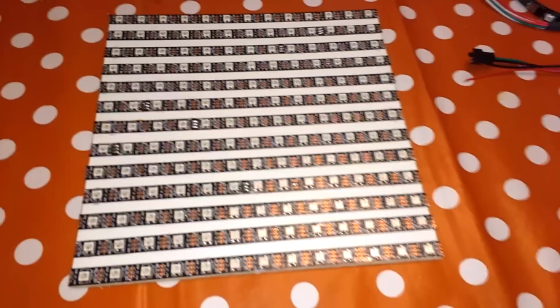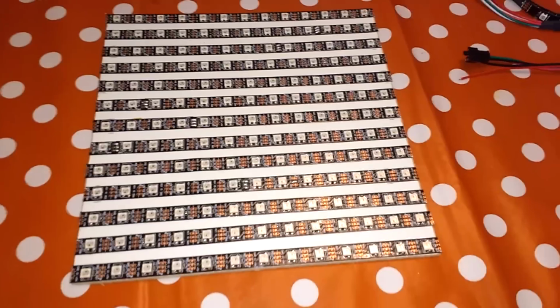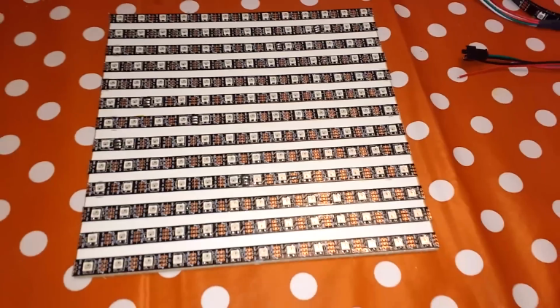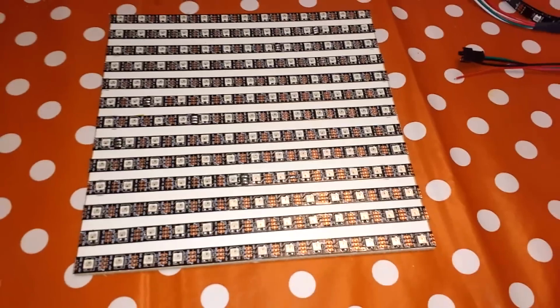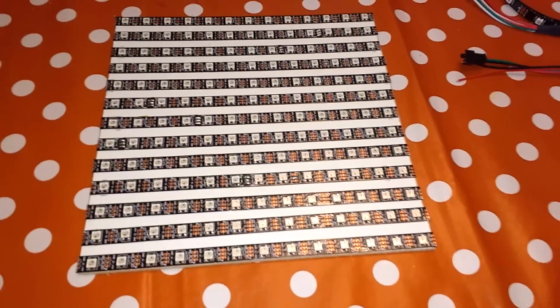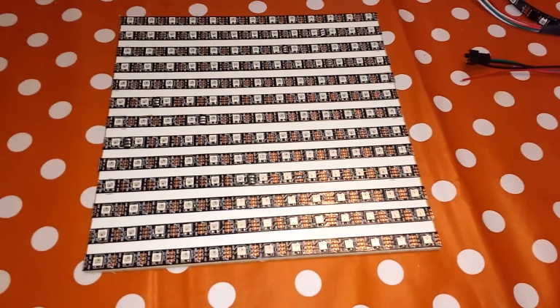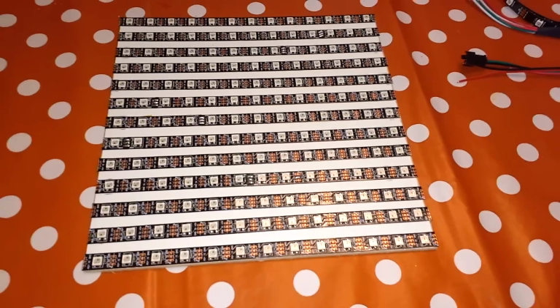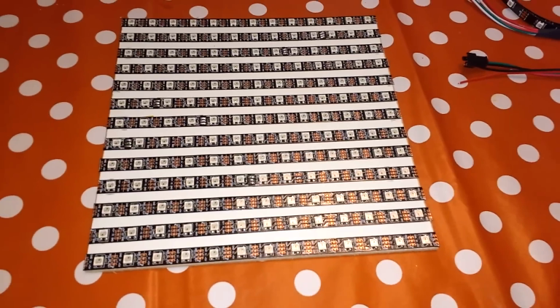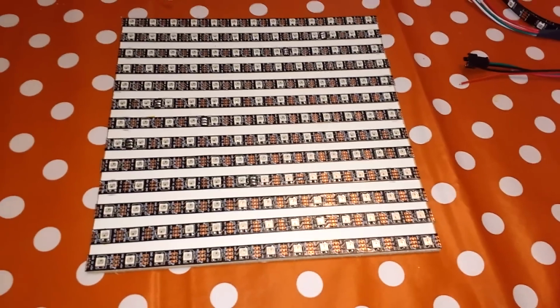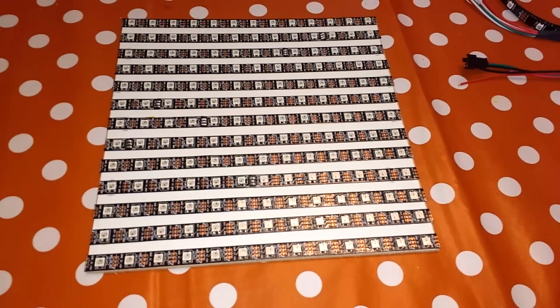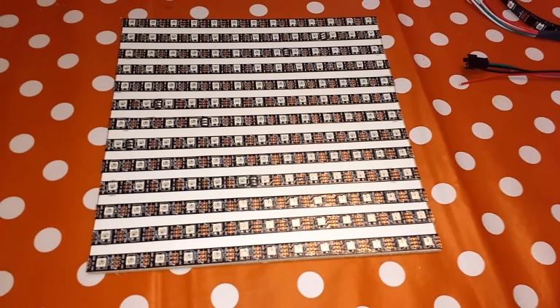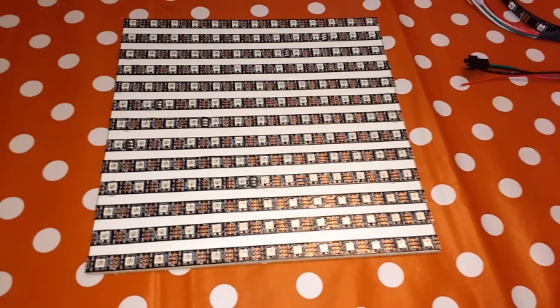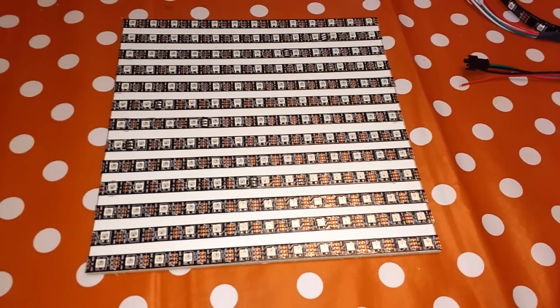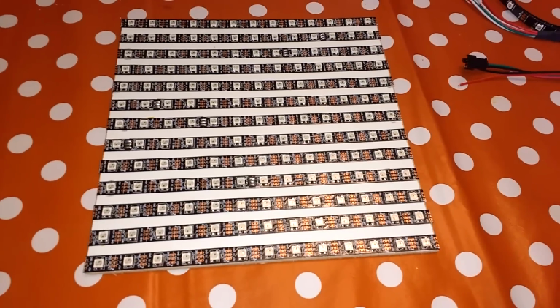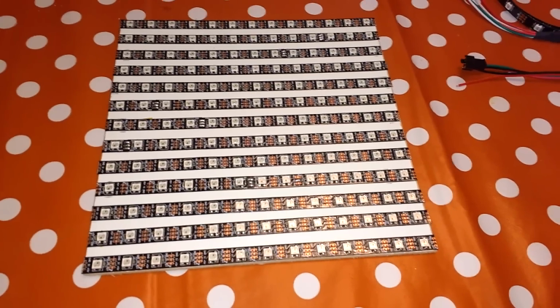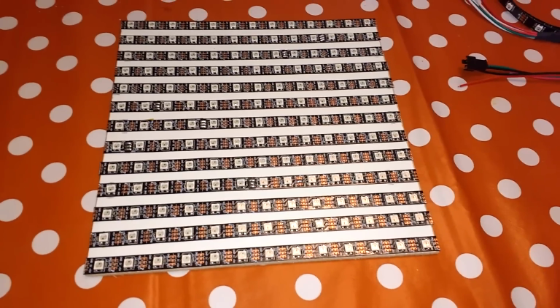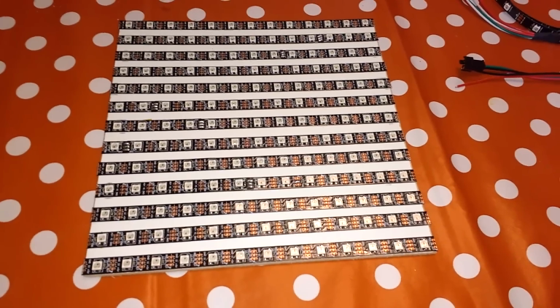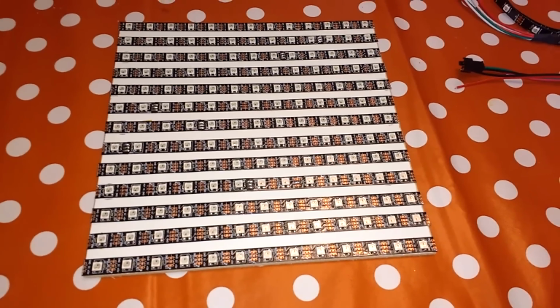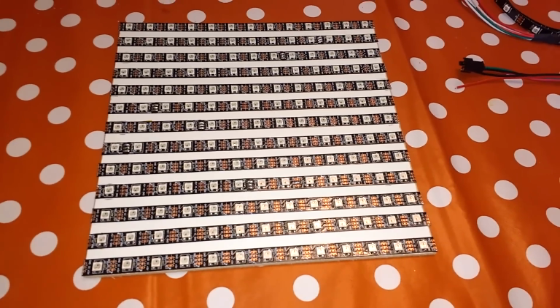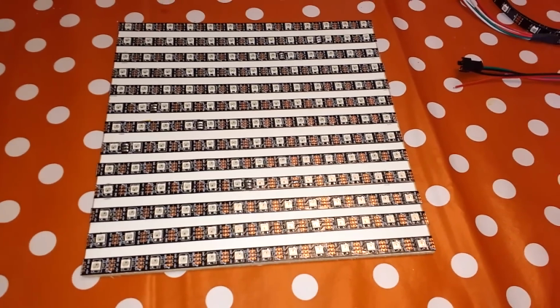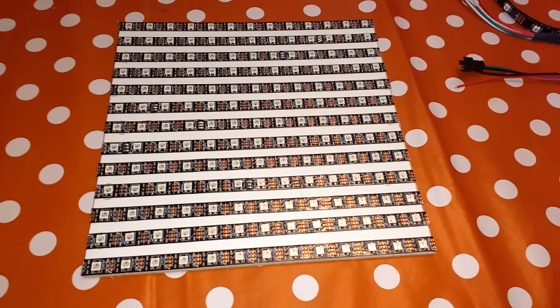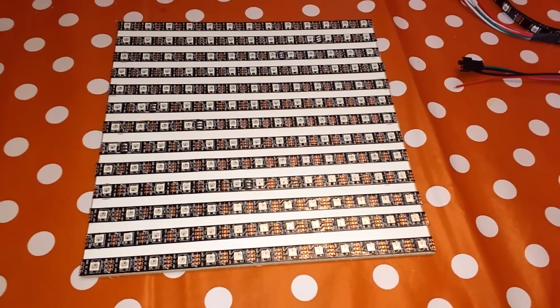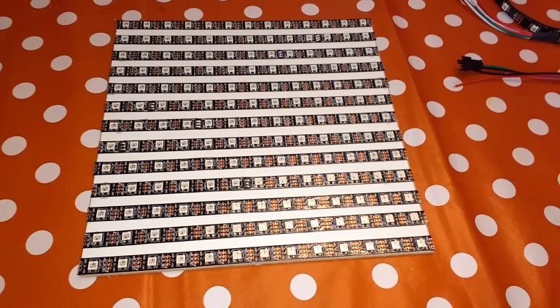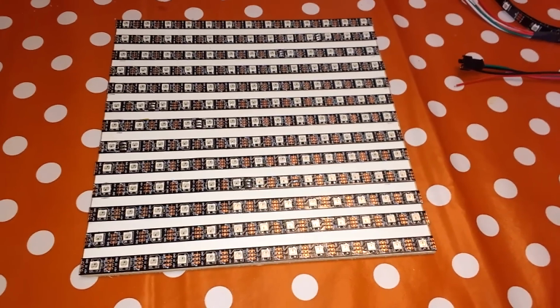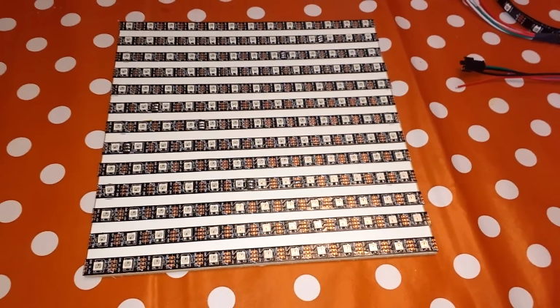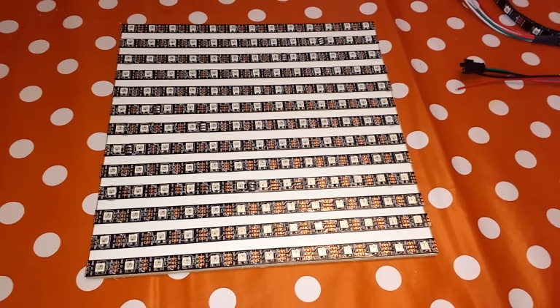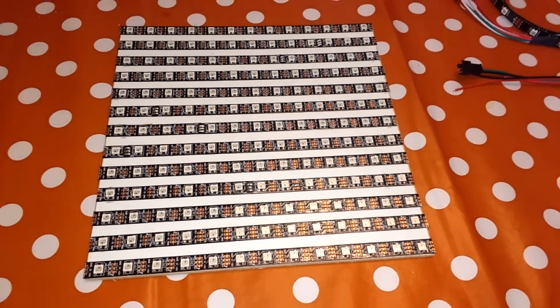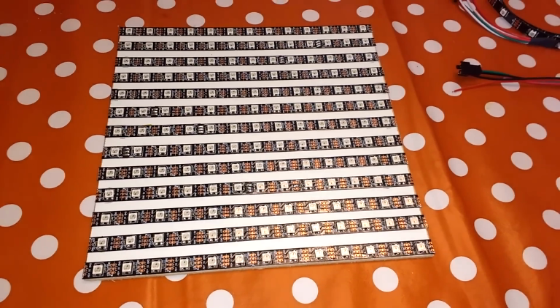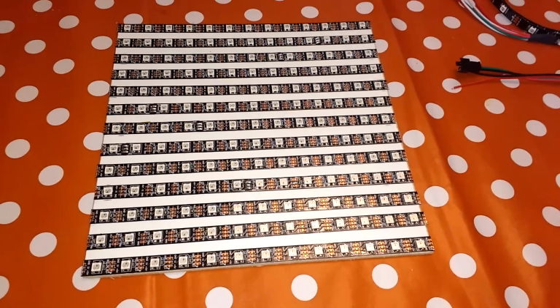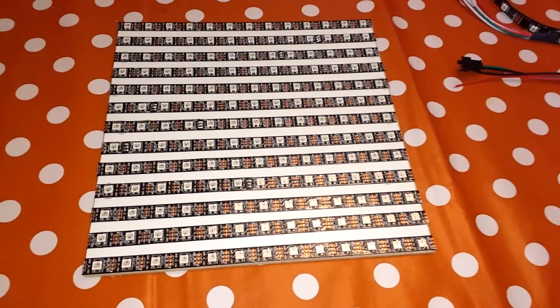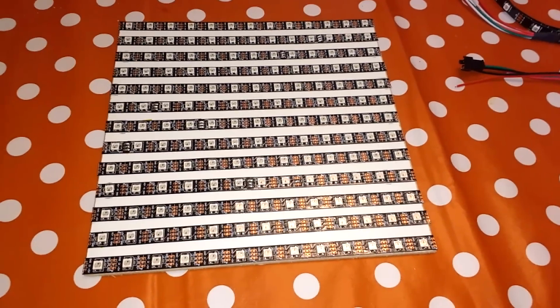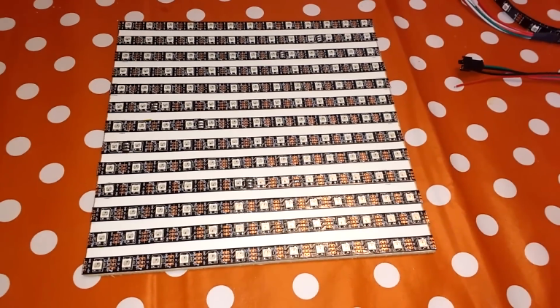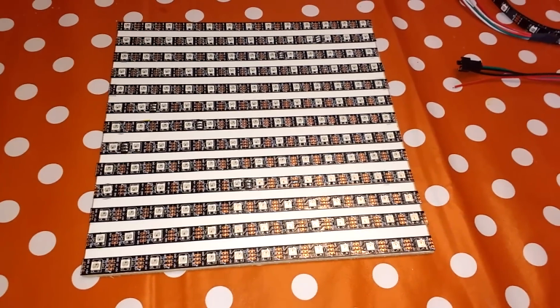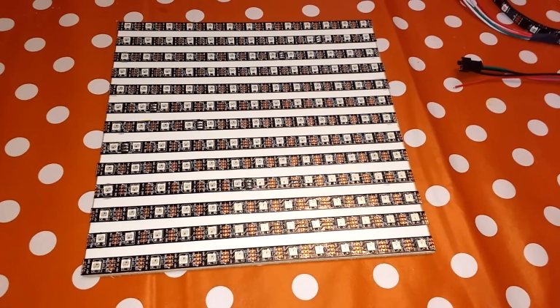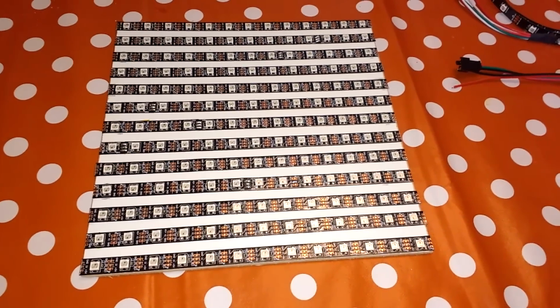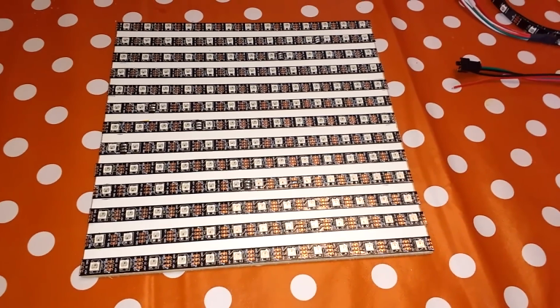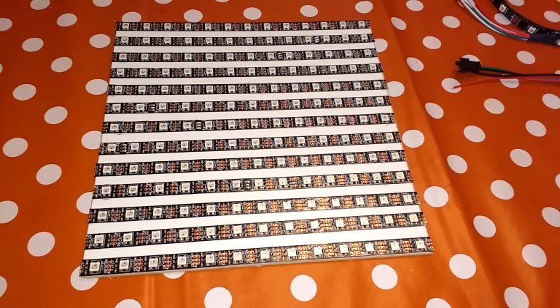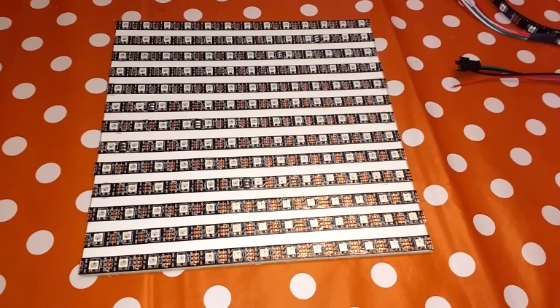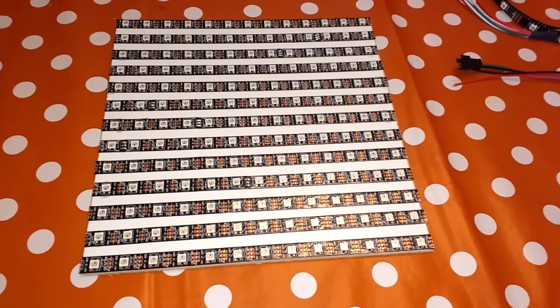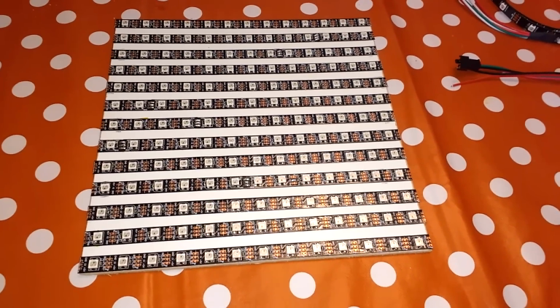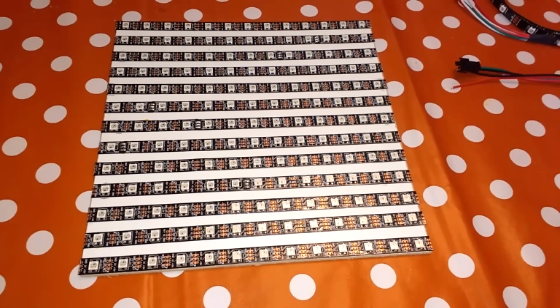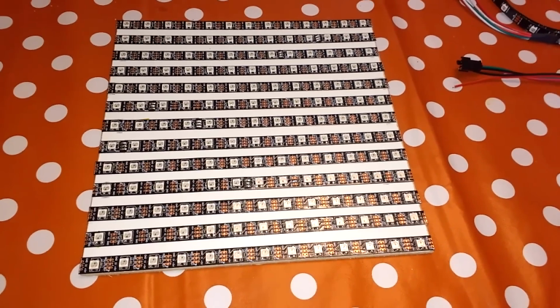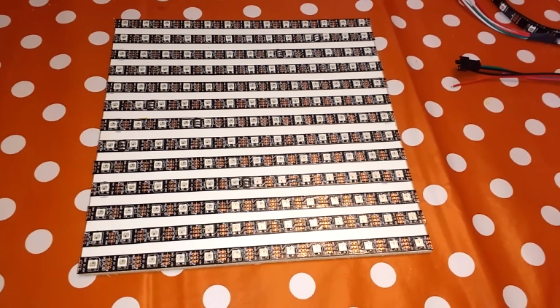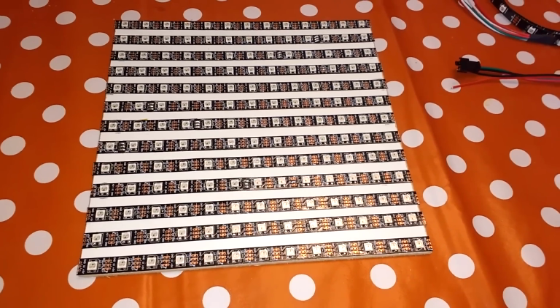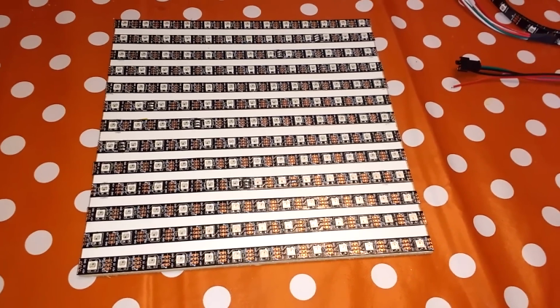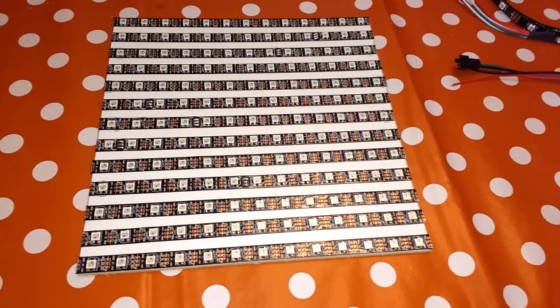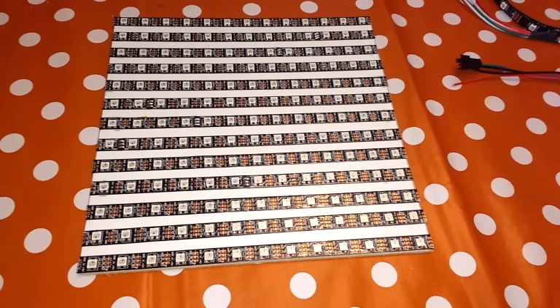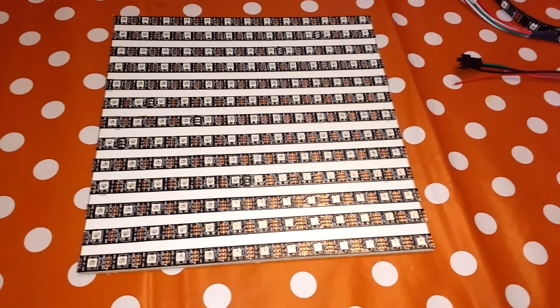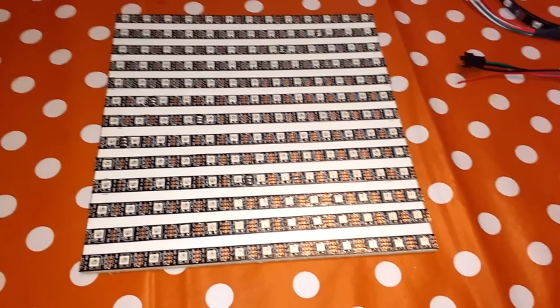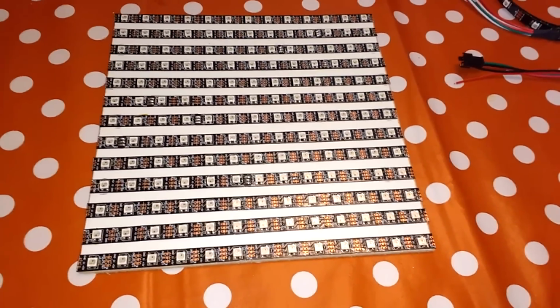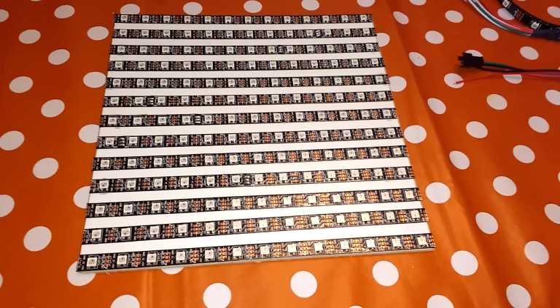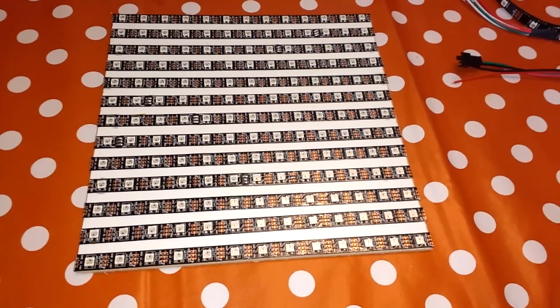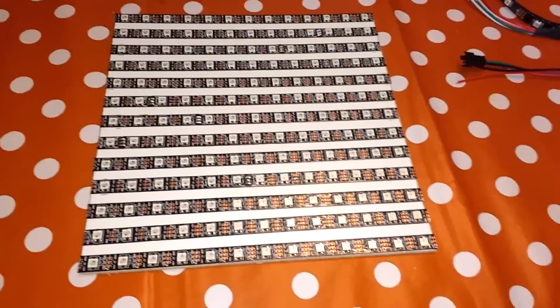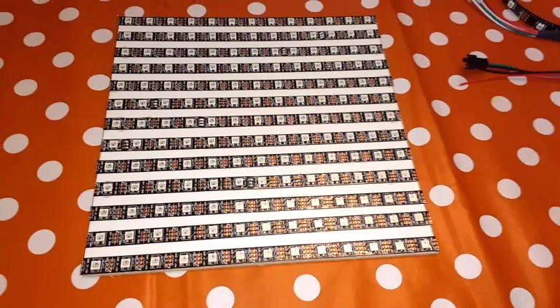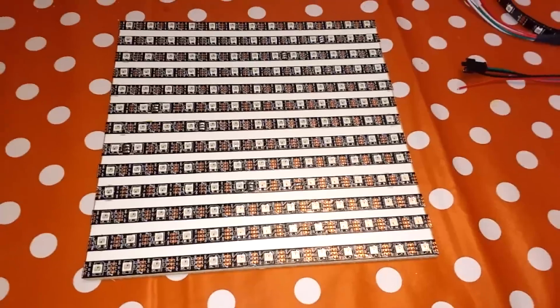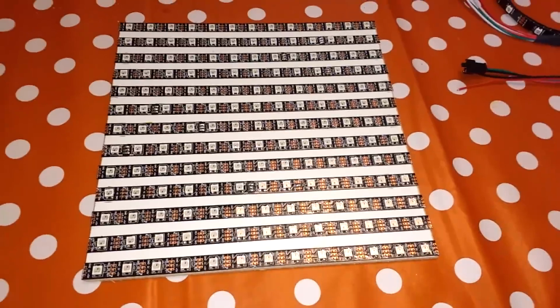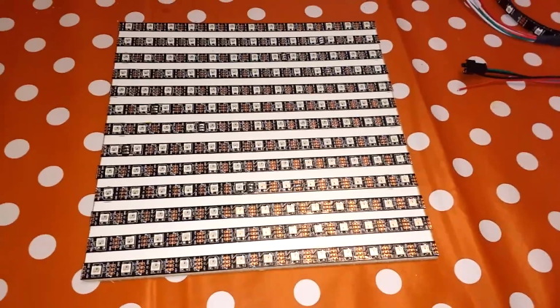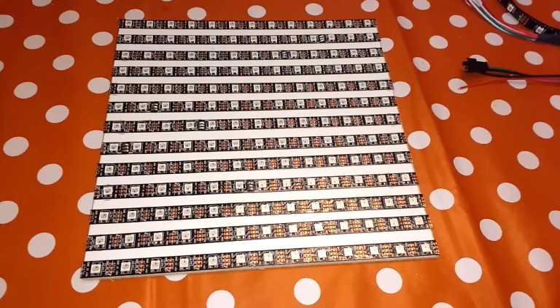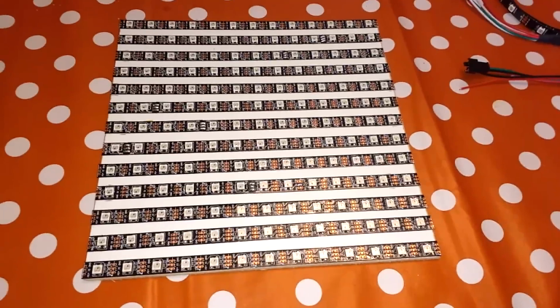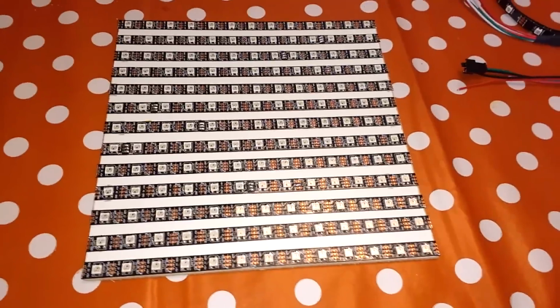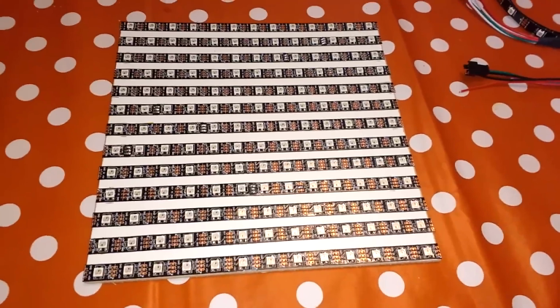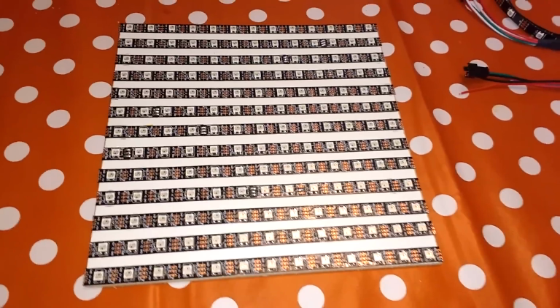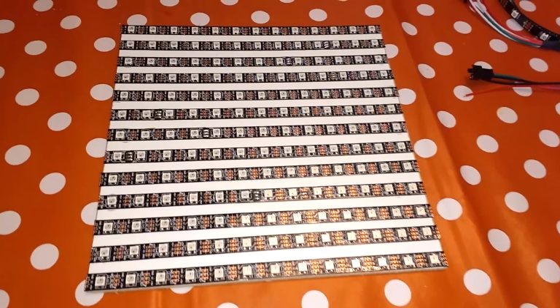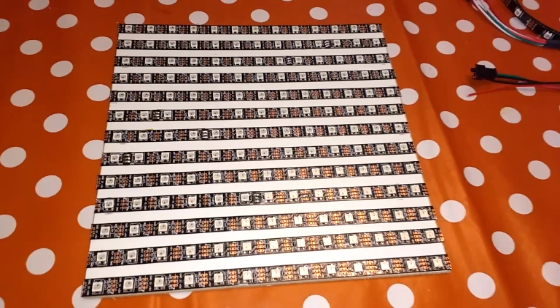13 strips of 13 LEDs makes 169 LEDs. So three pixels per LED, that makes 507 DMX channels.